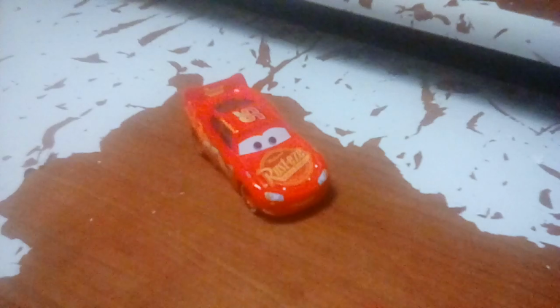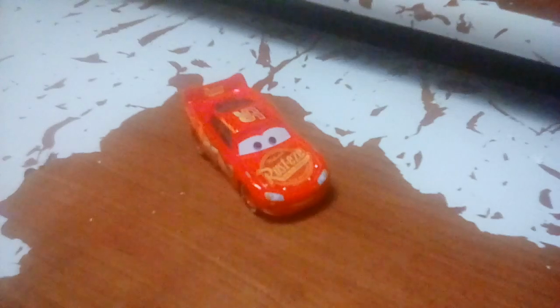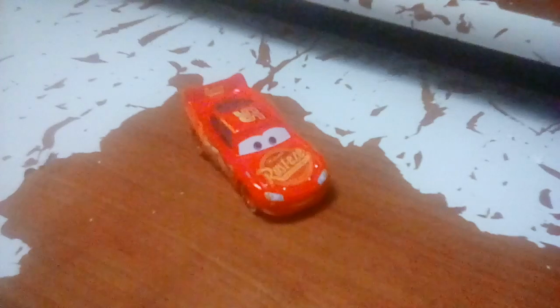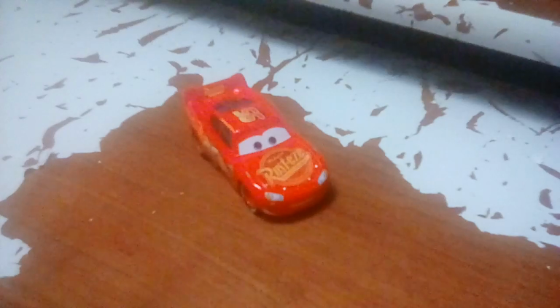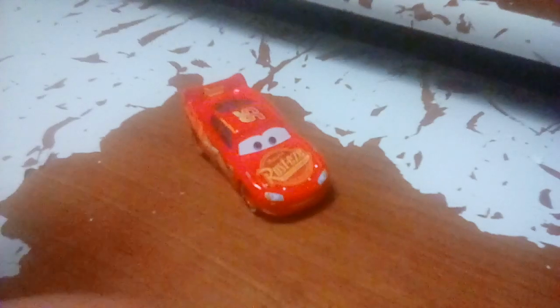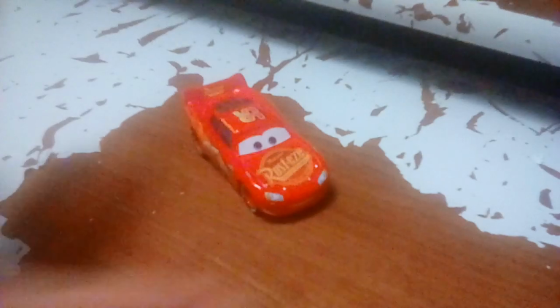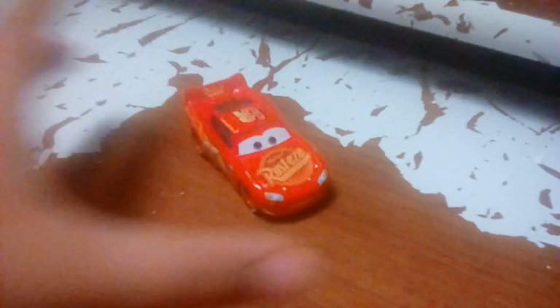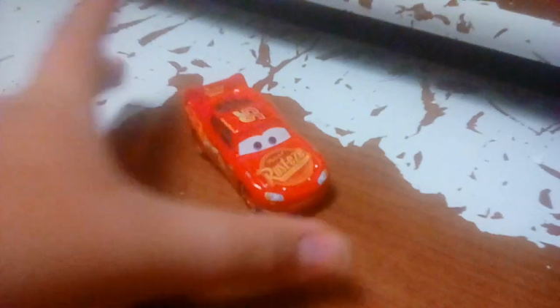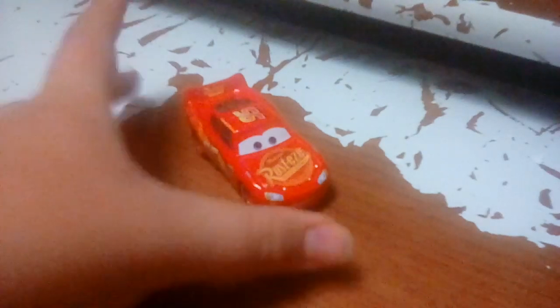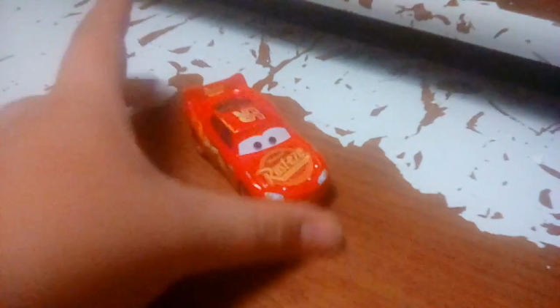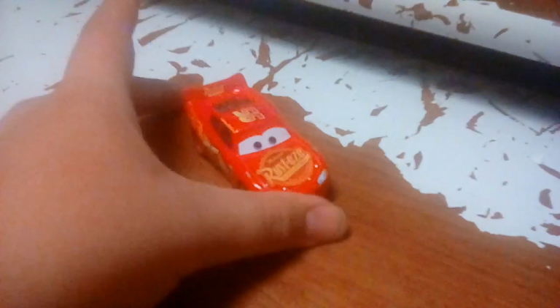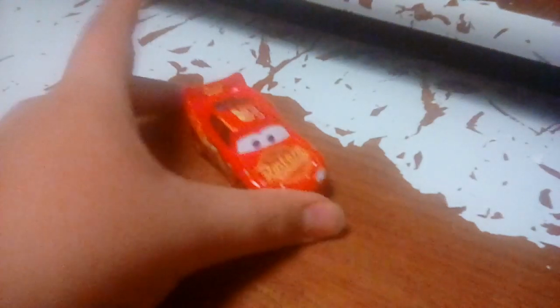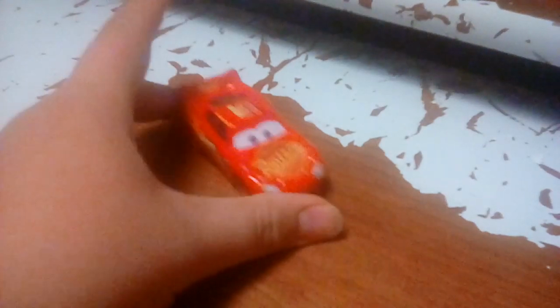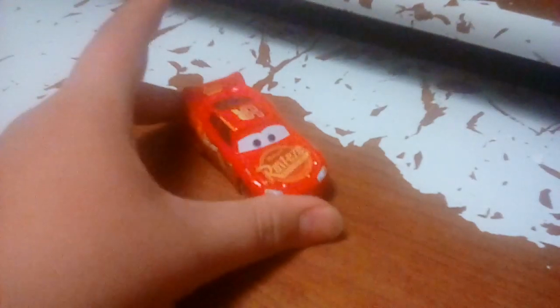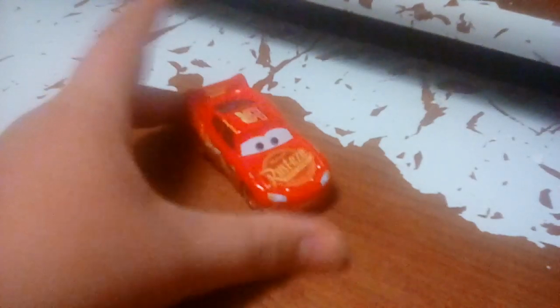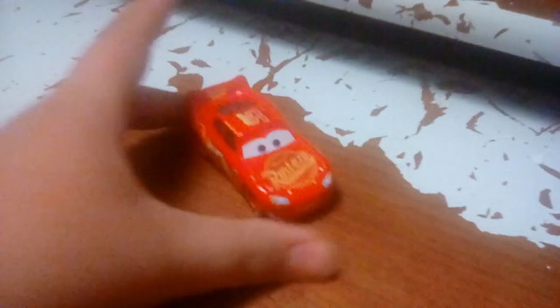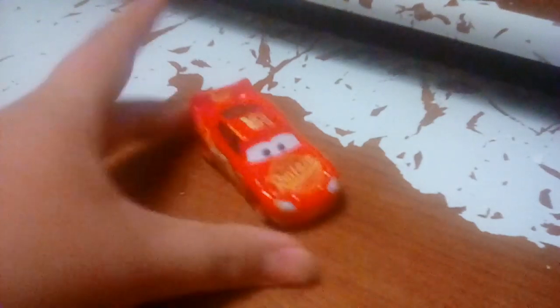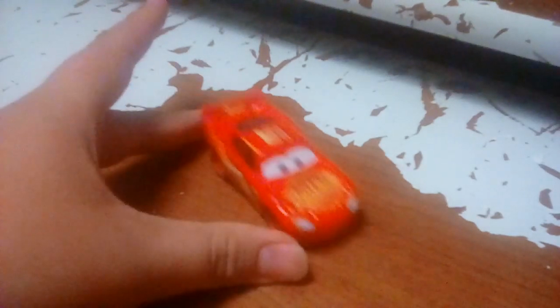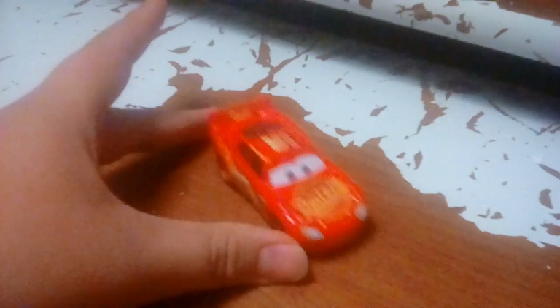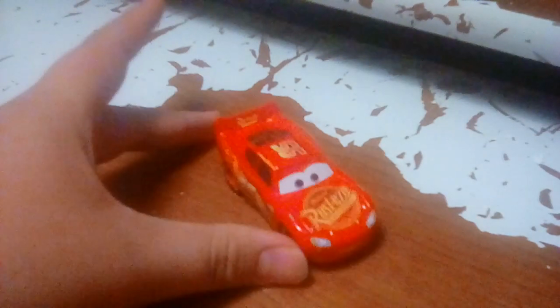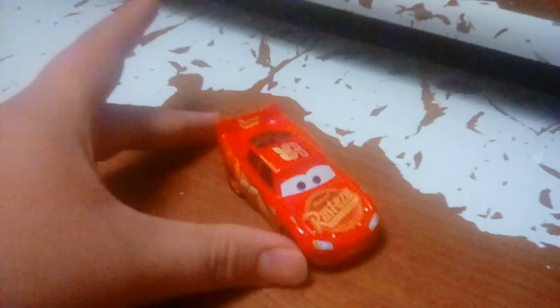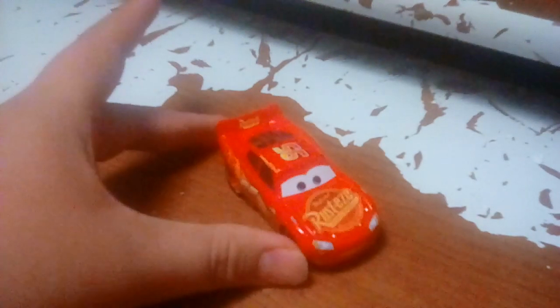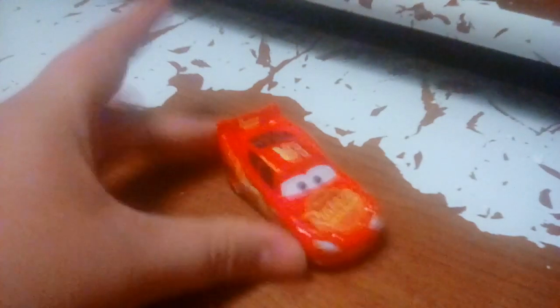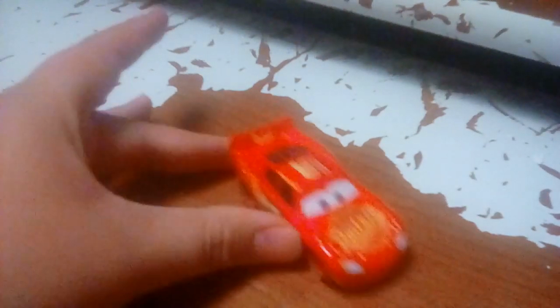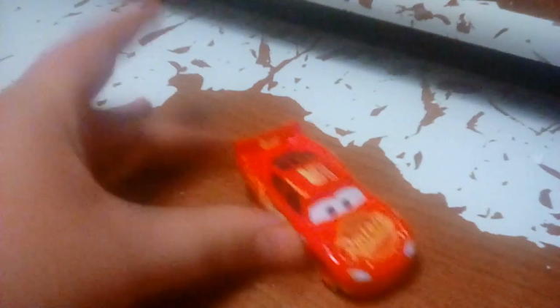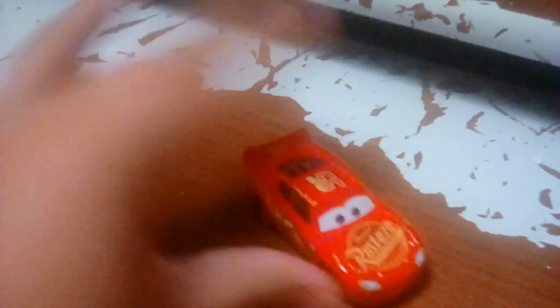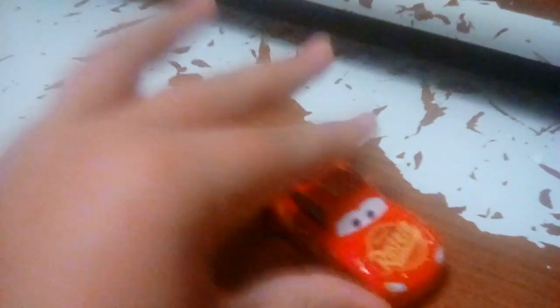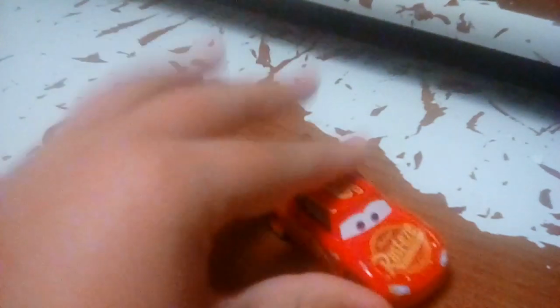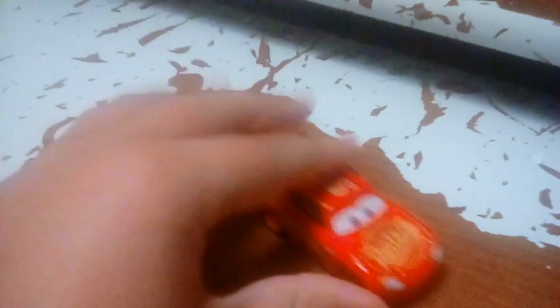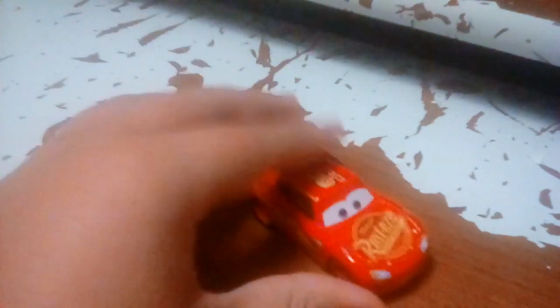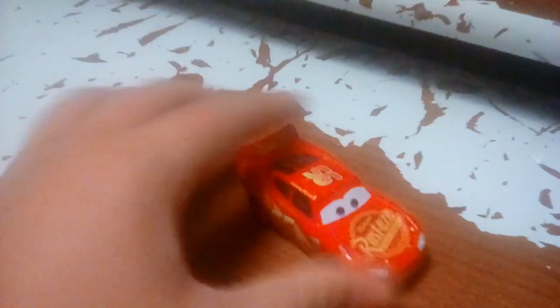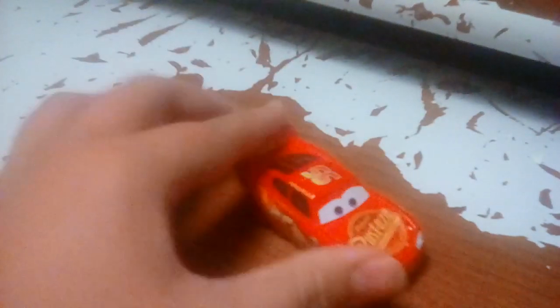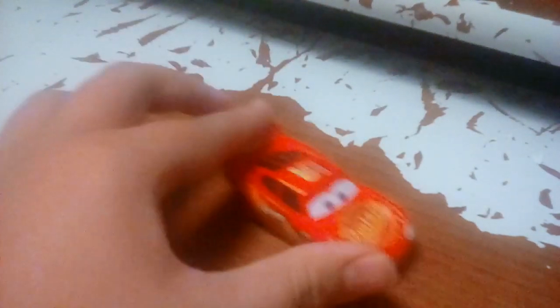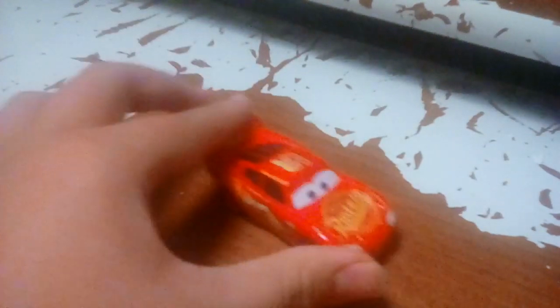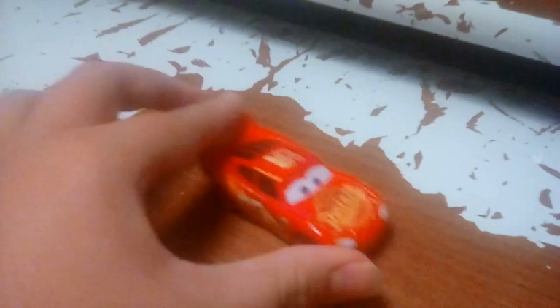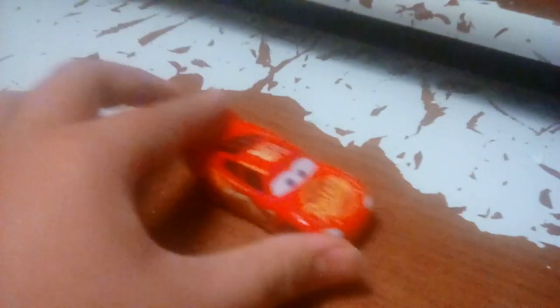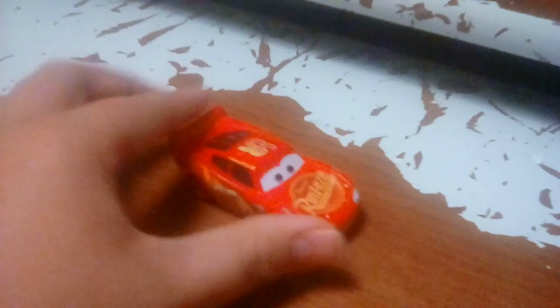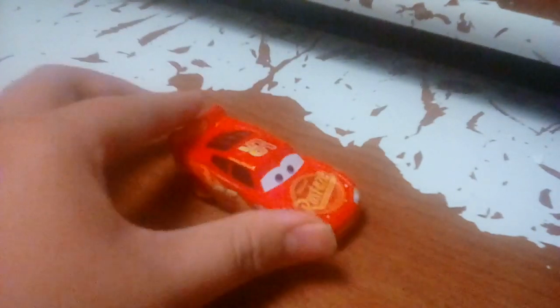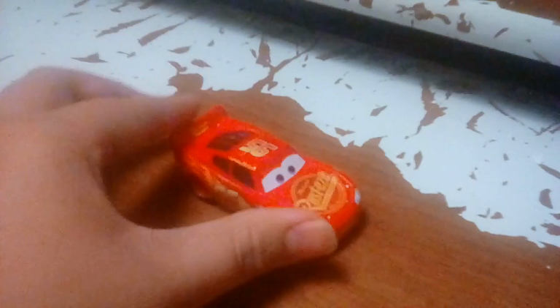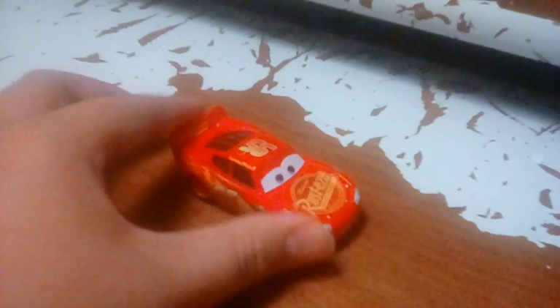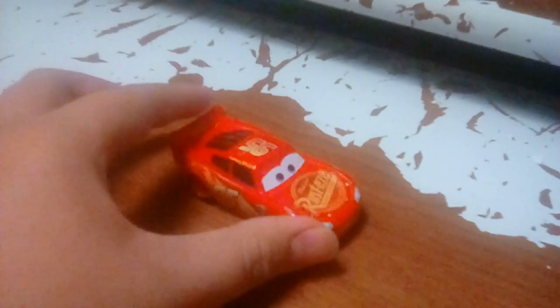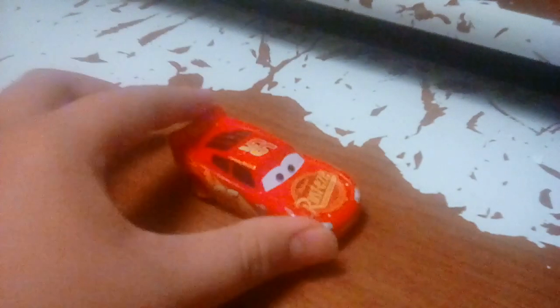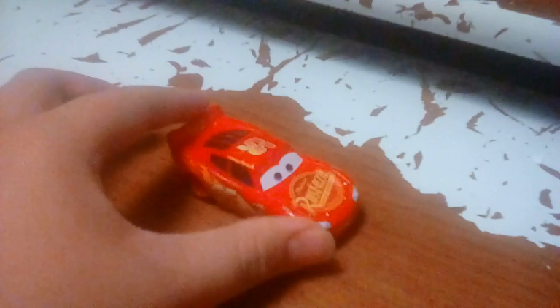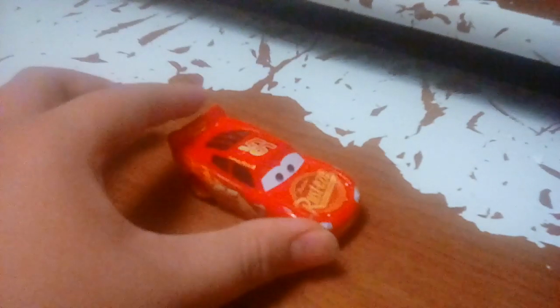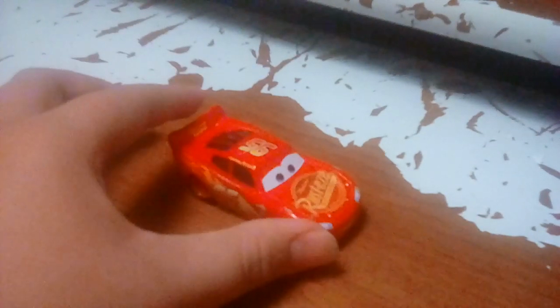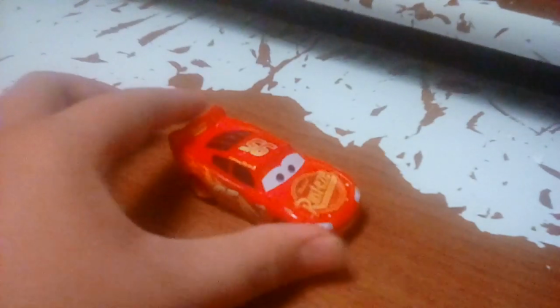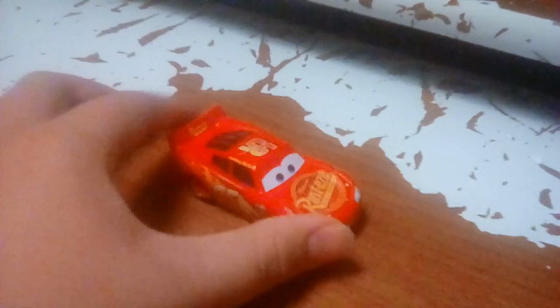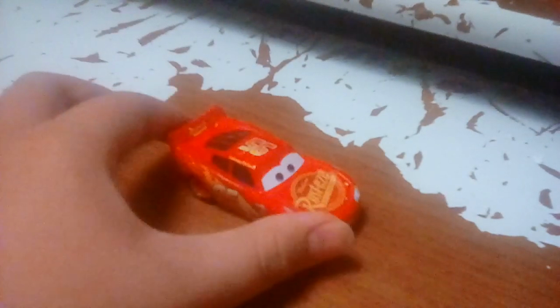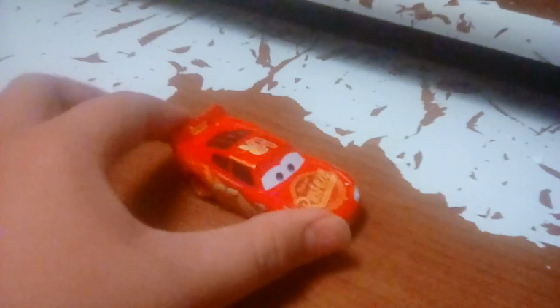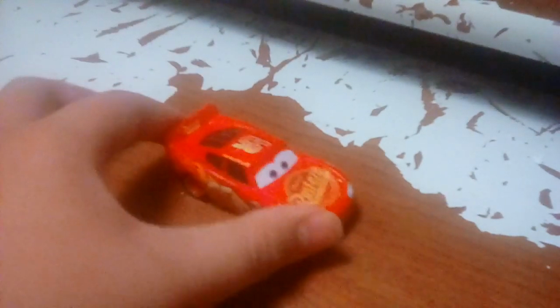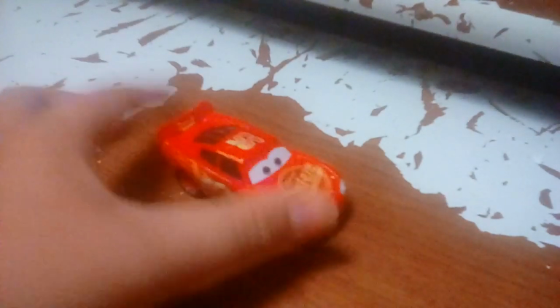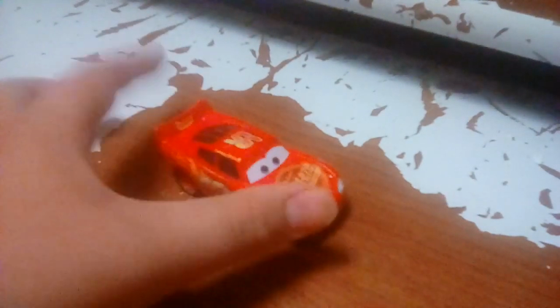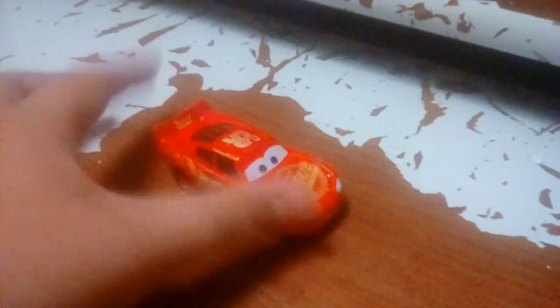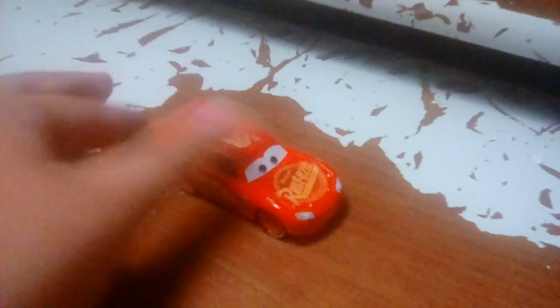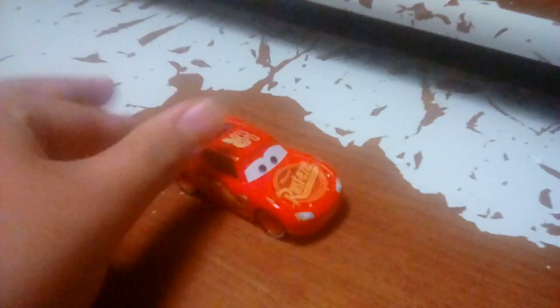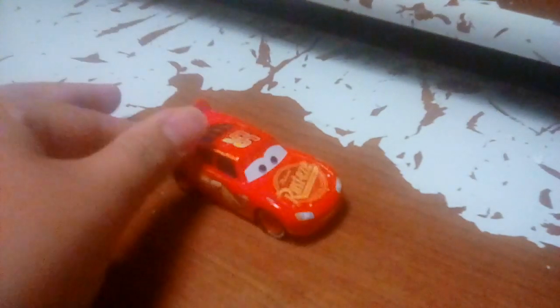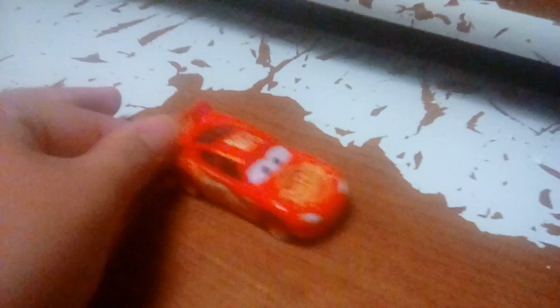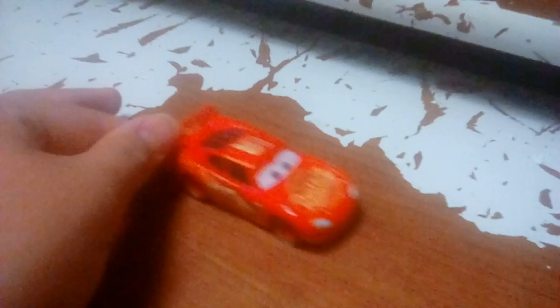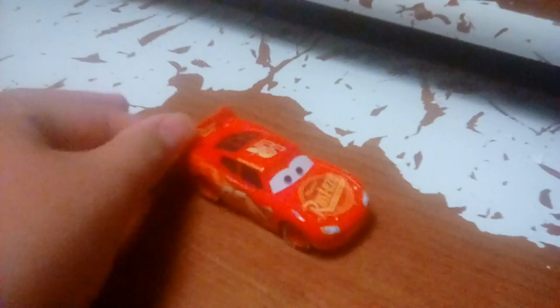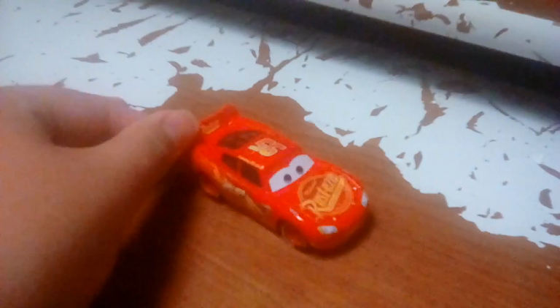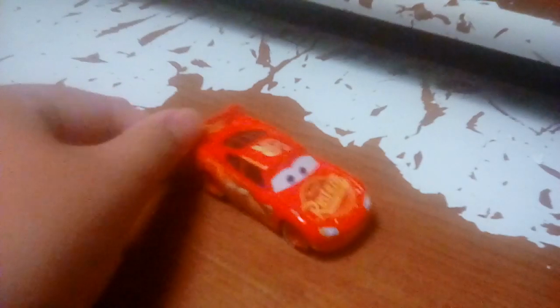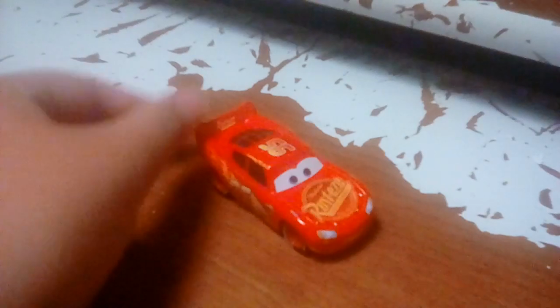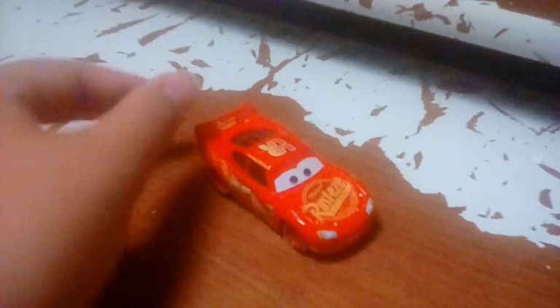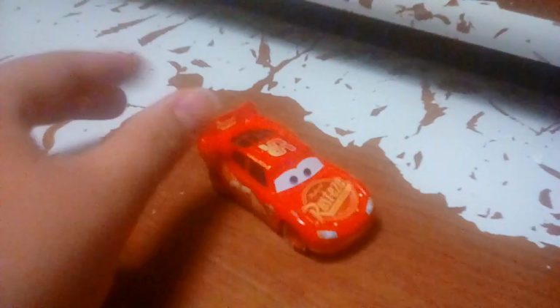What's up YouTube, and today I'll be reviewing Cars 3 Lightning McQueen.